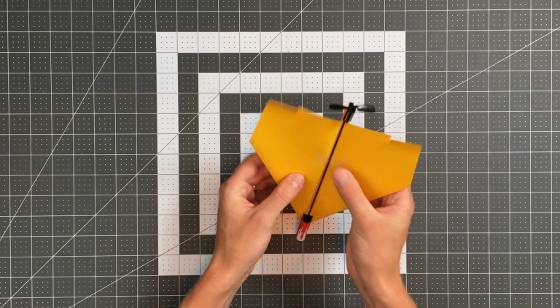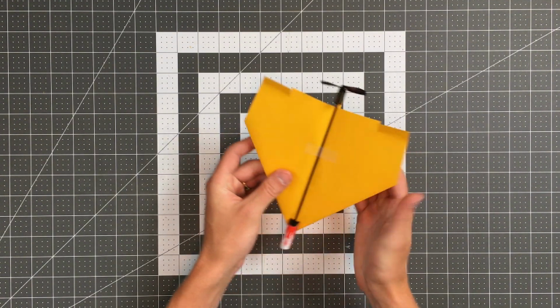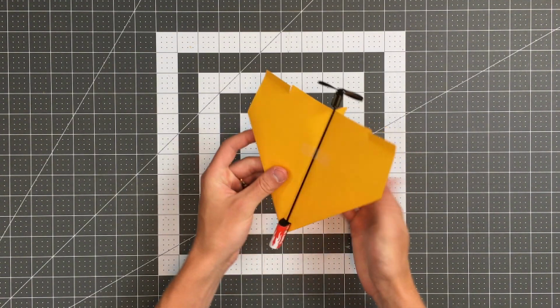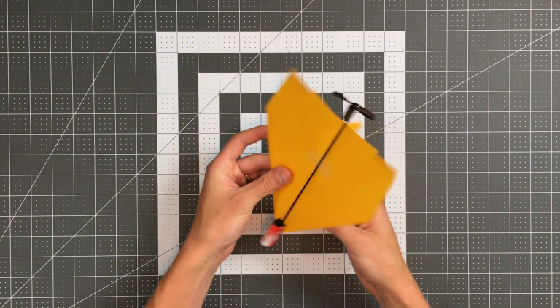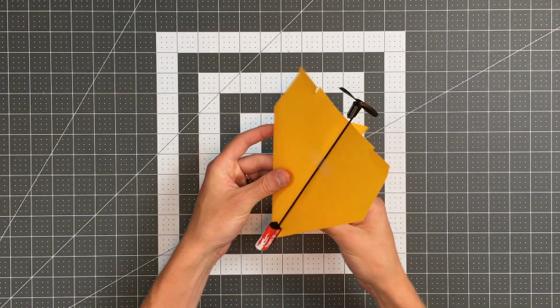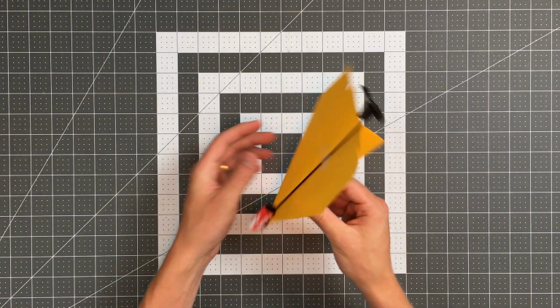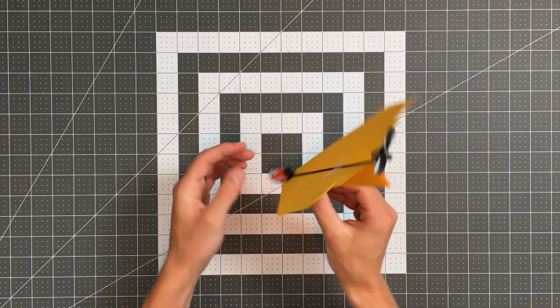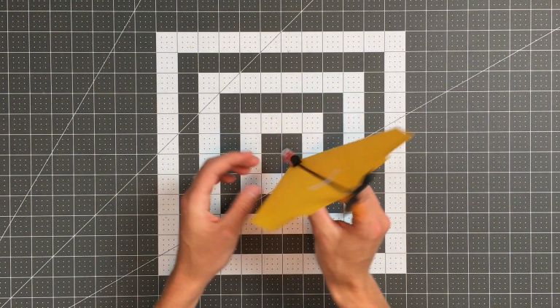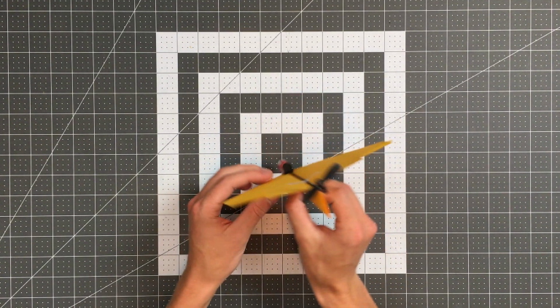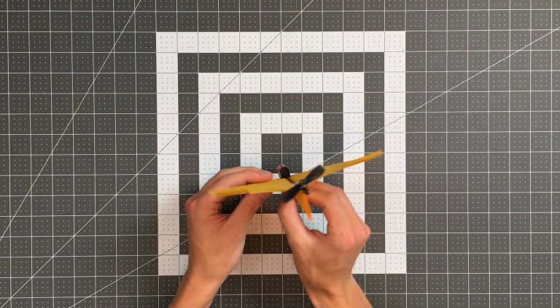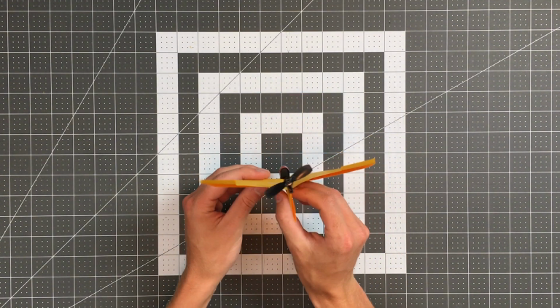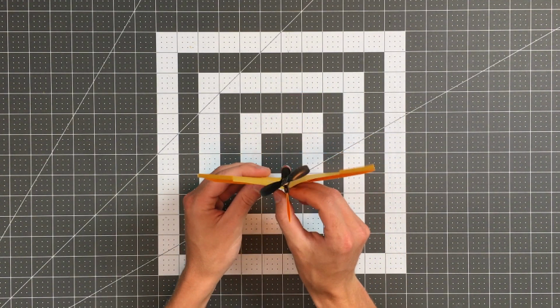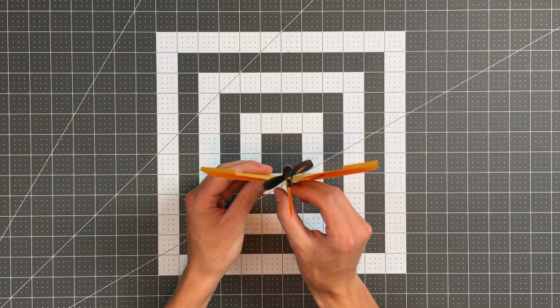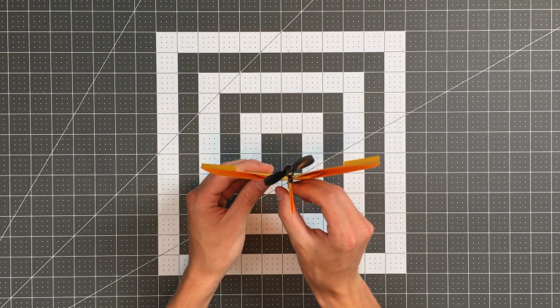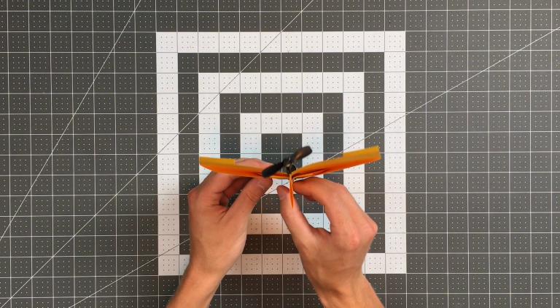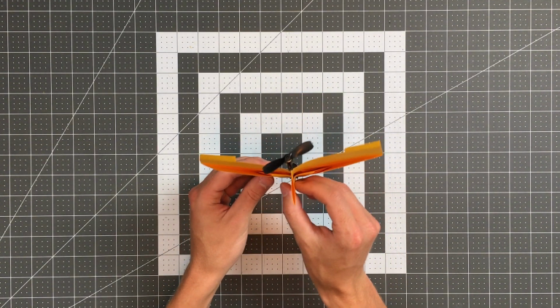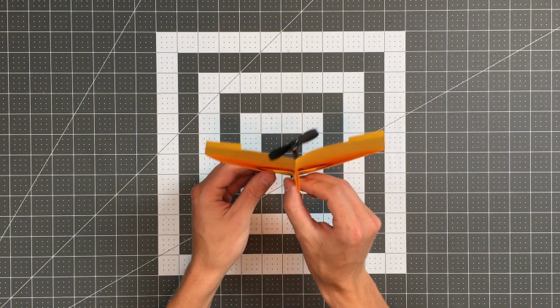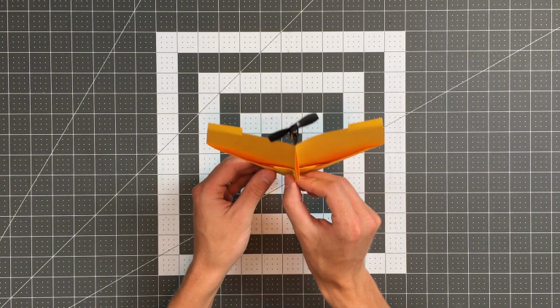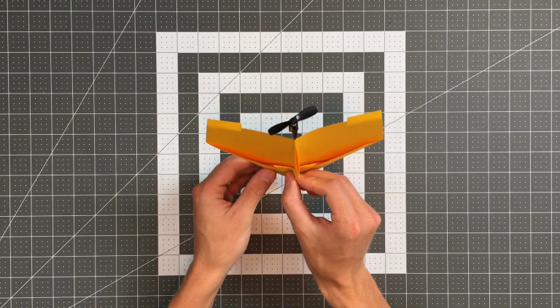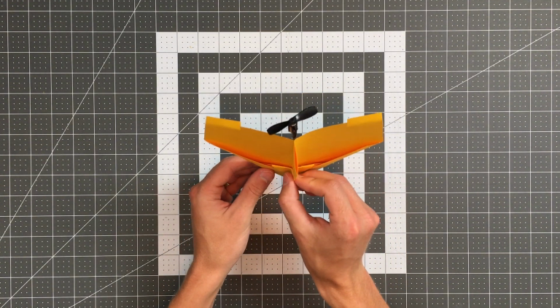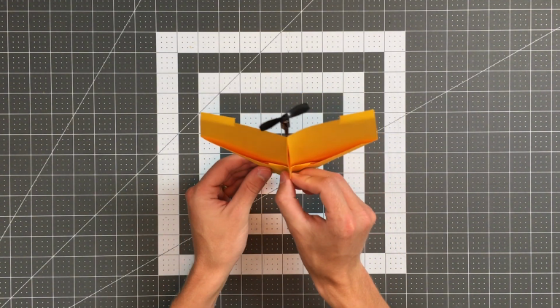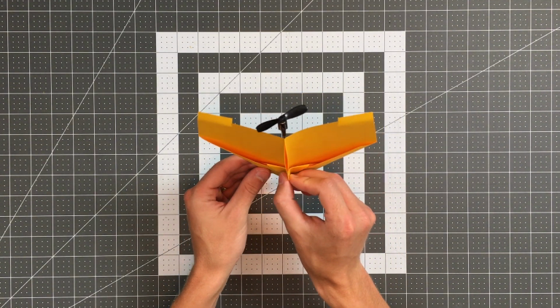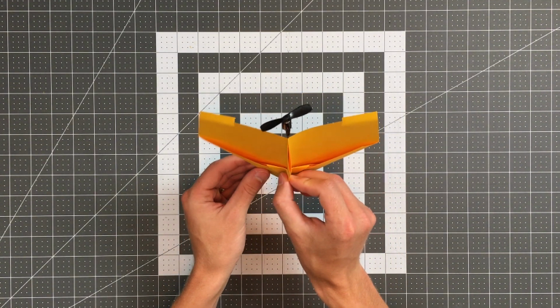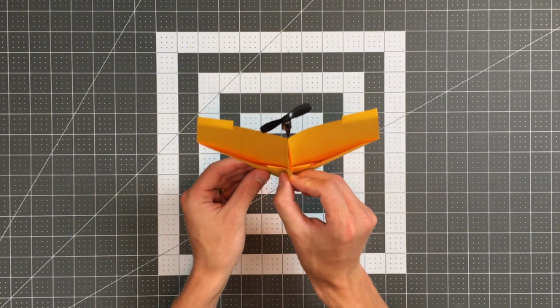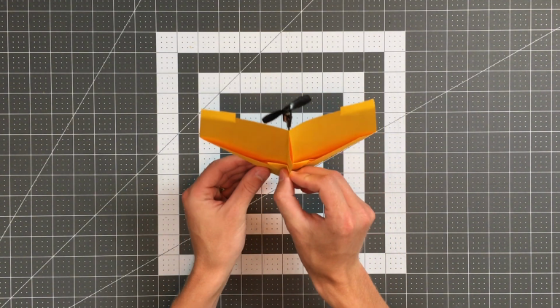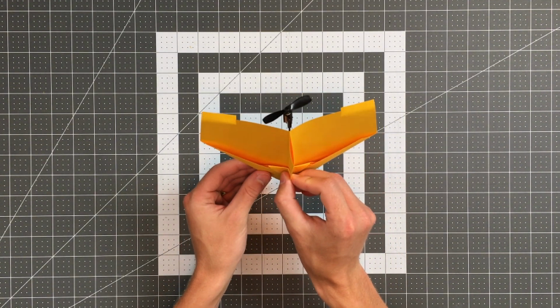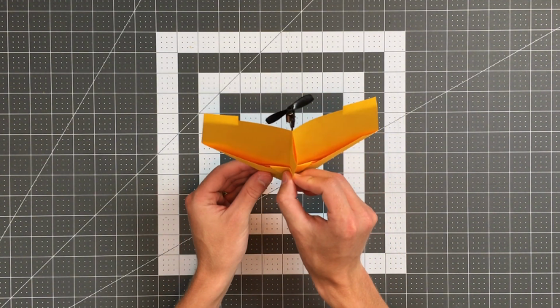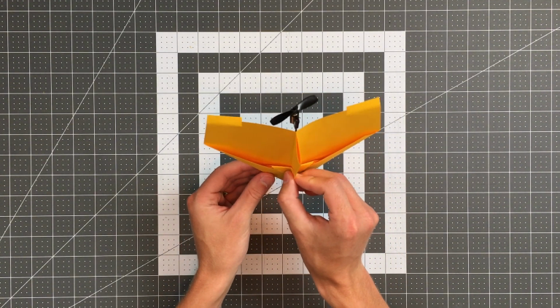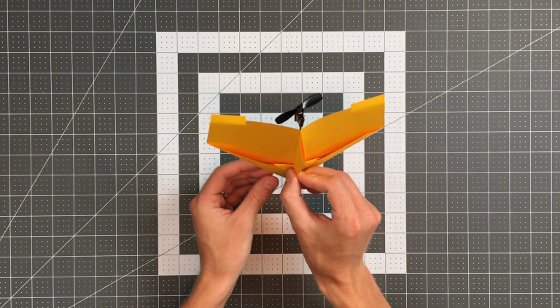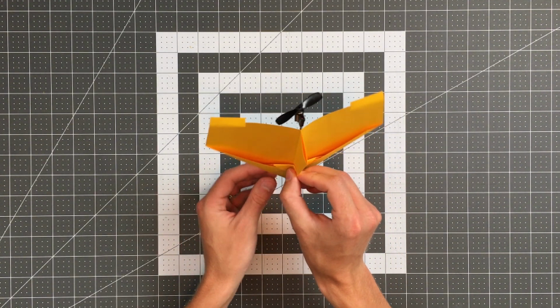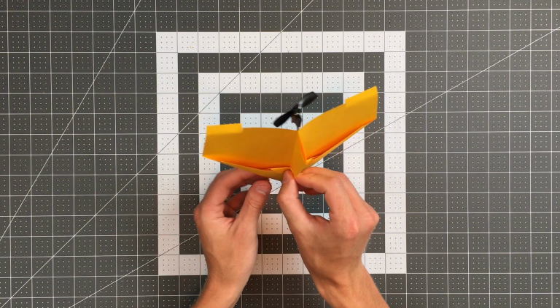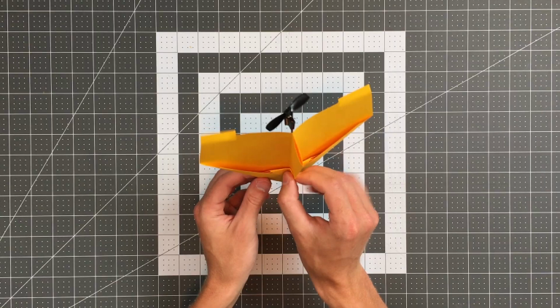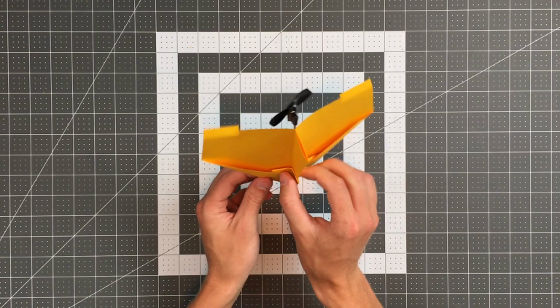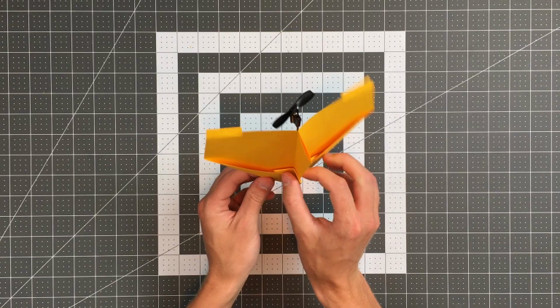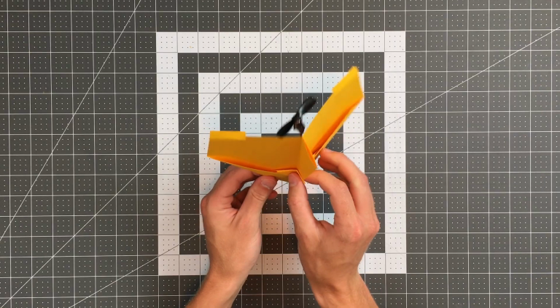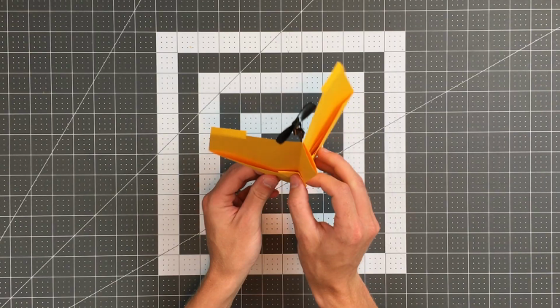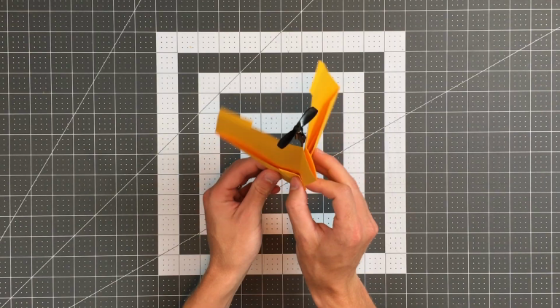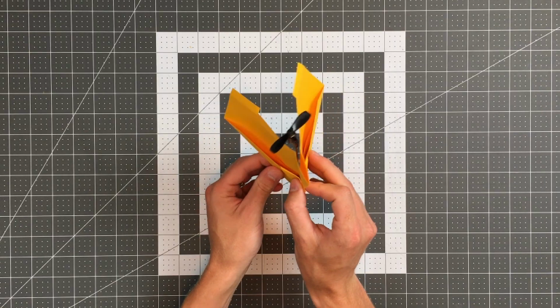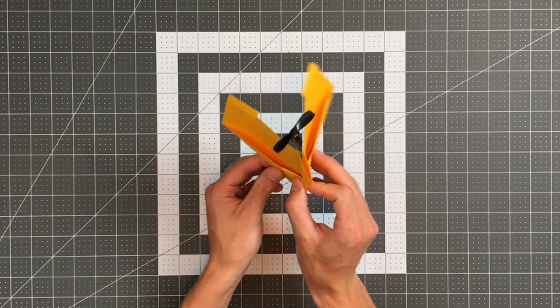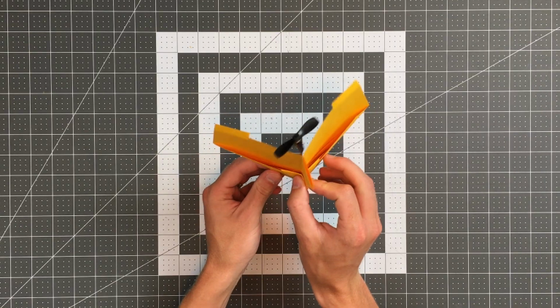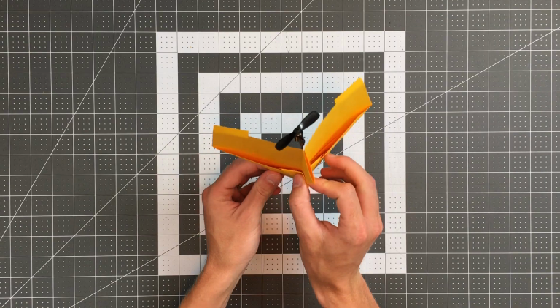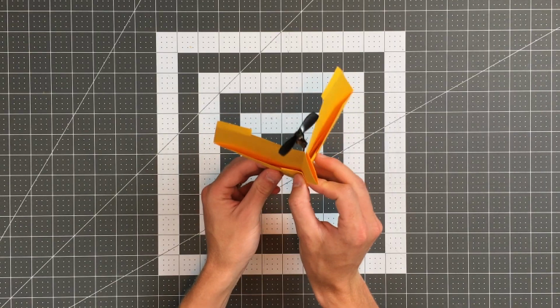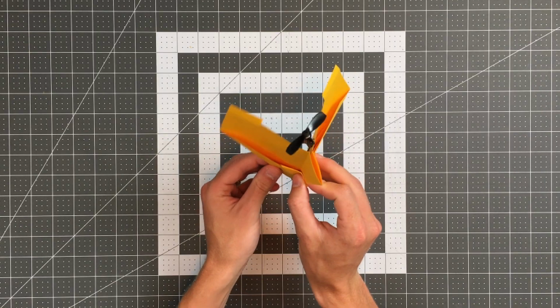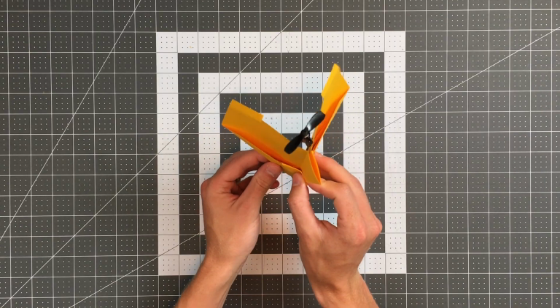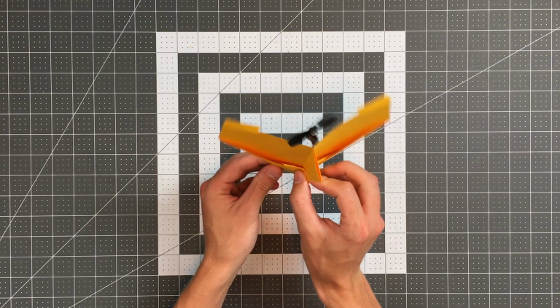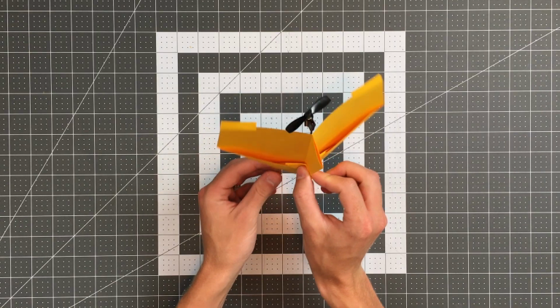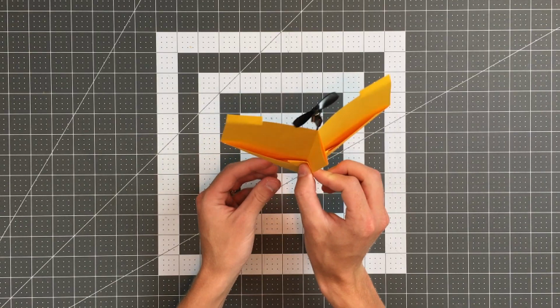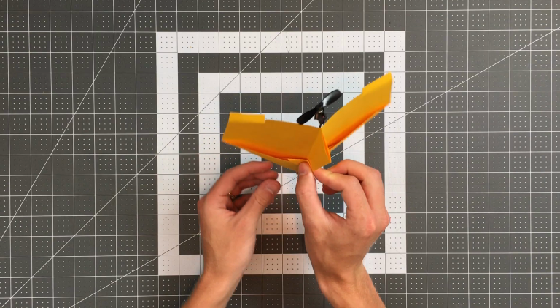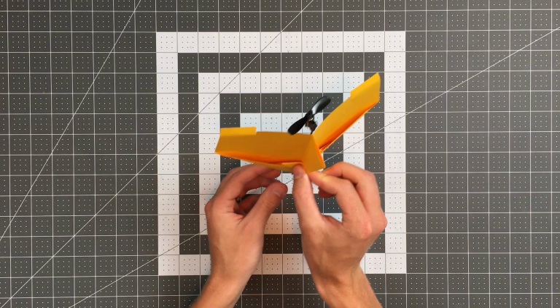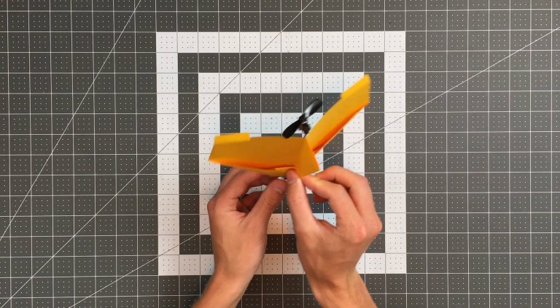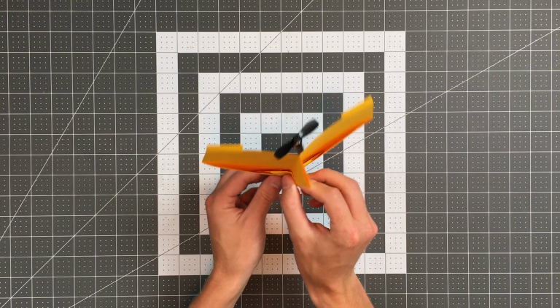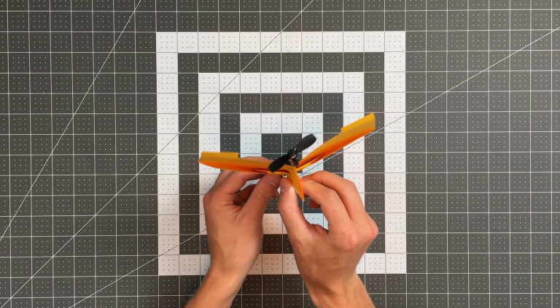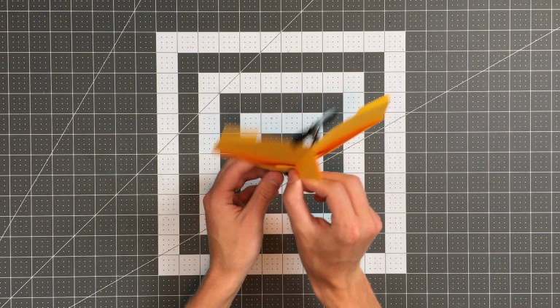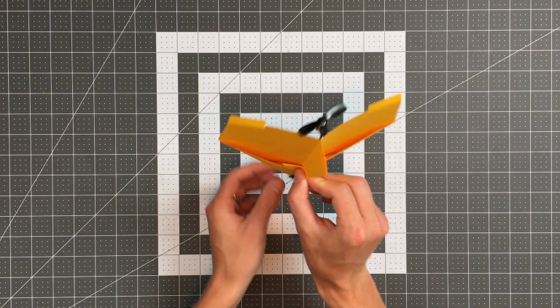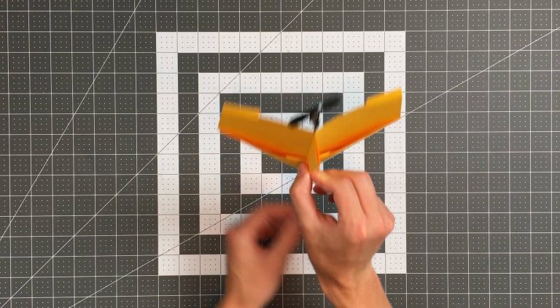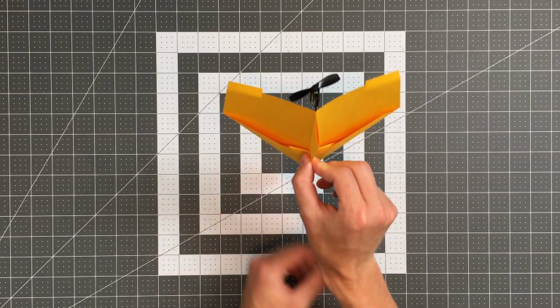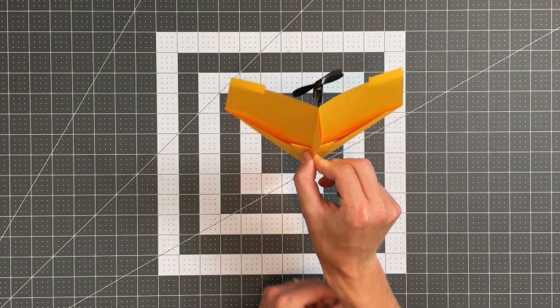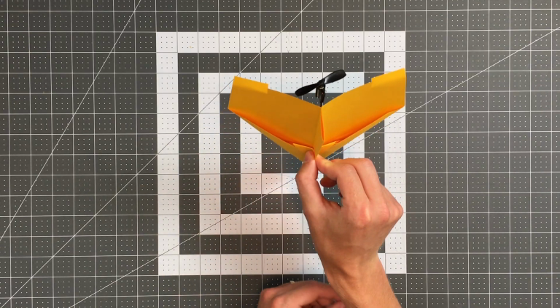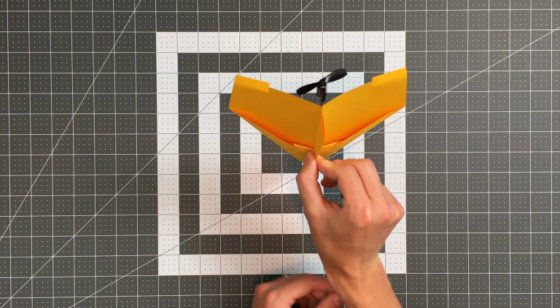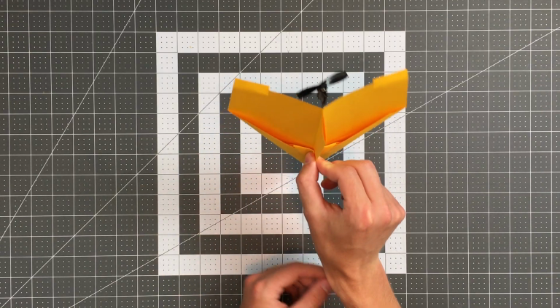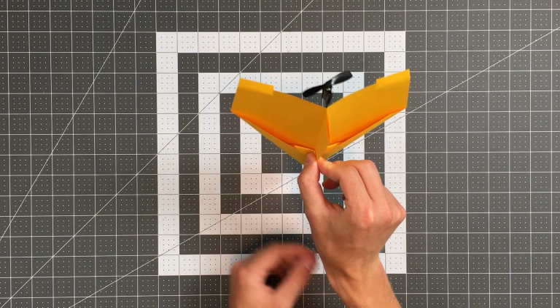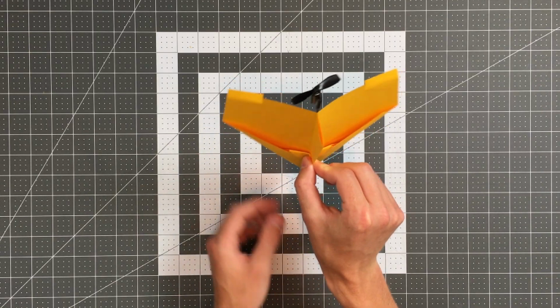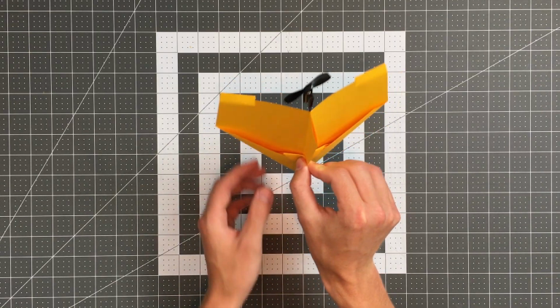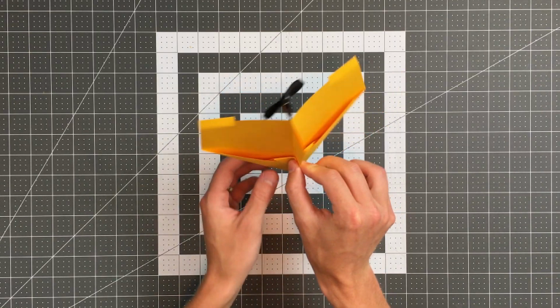Next, make sure the wings angle upward slightly. This is called giving it dihedral angle. You don't want them to be too steep, but a slight upward angle will help your plane fly in a stable manner.